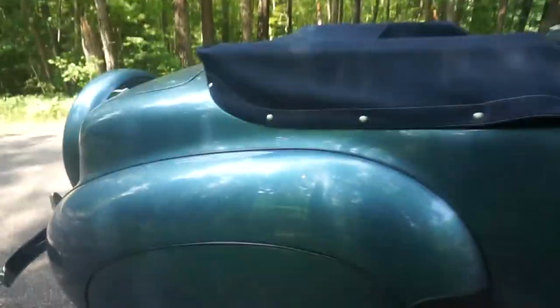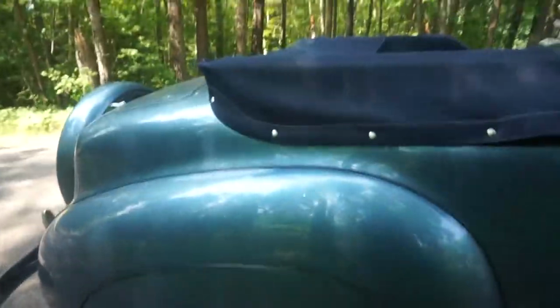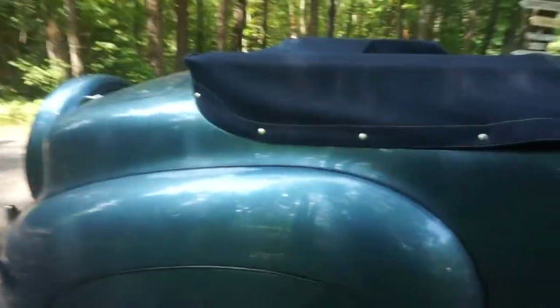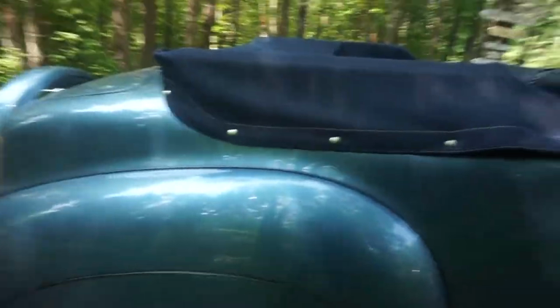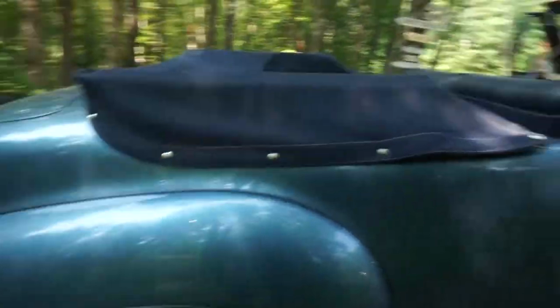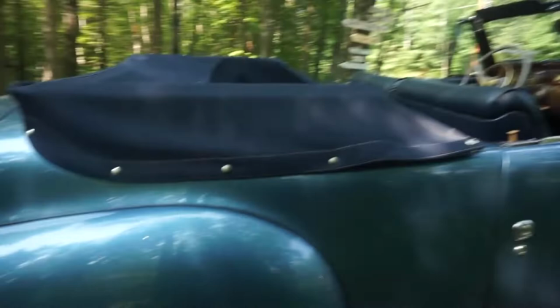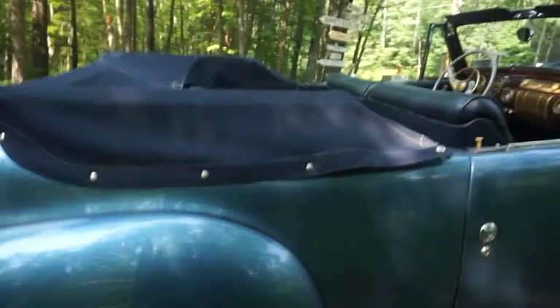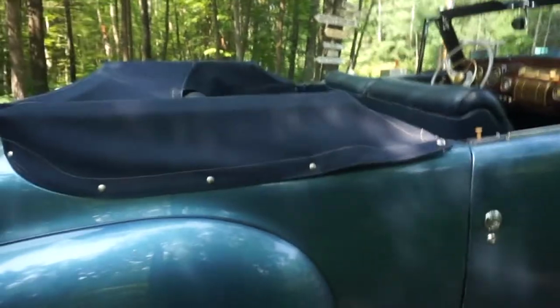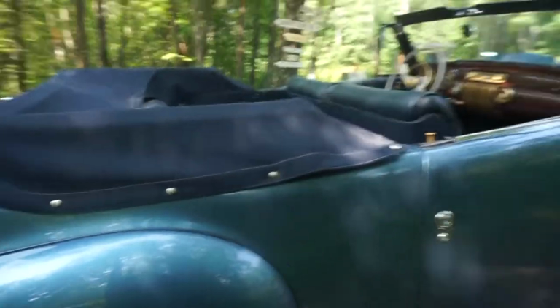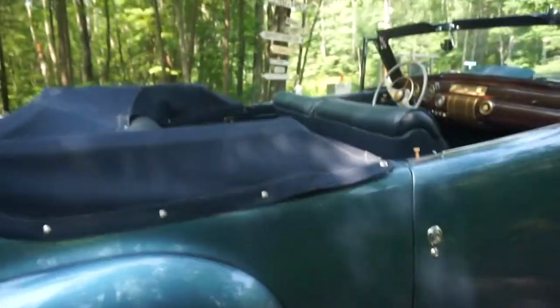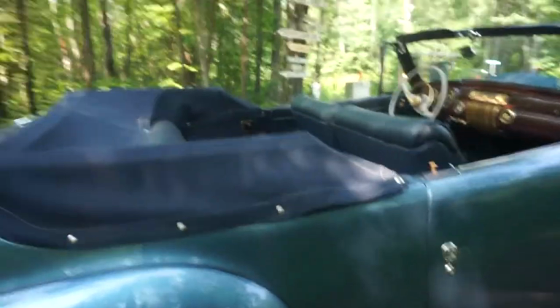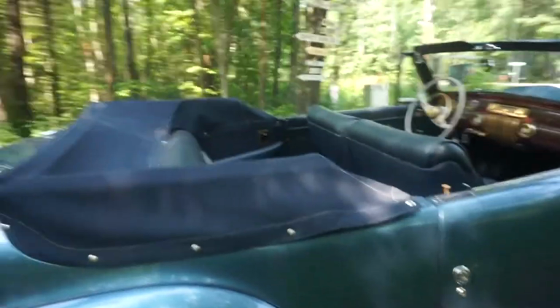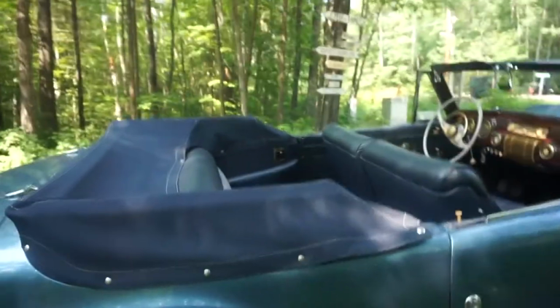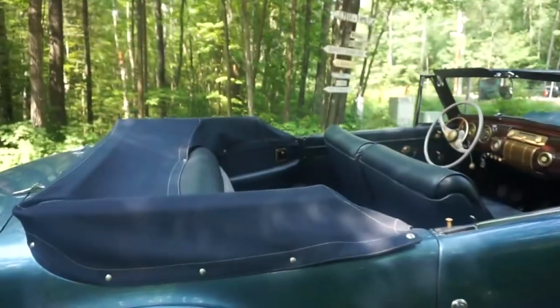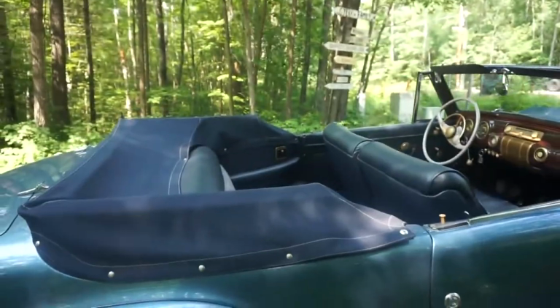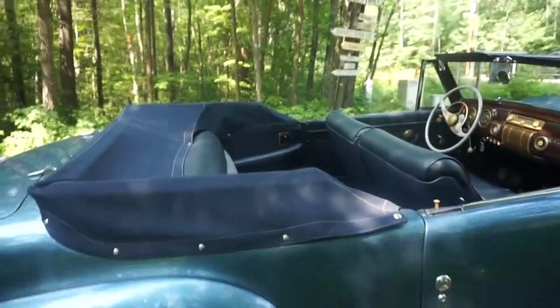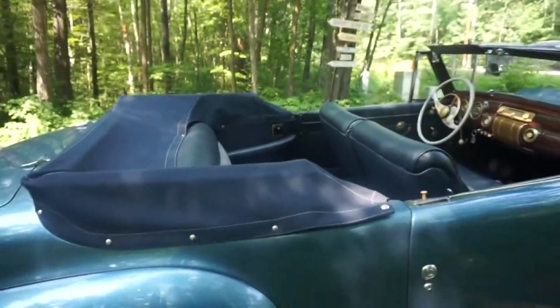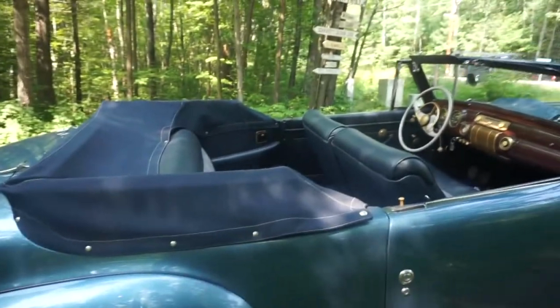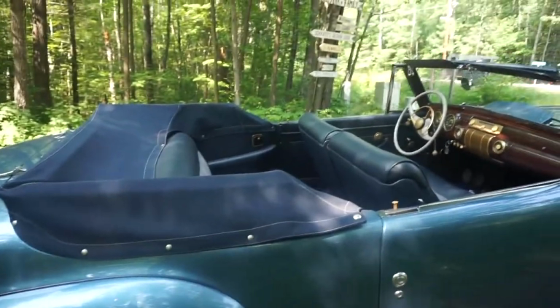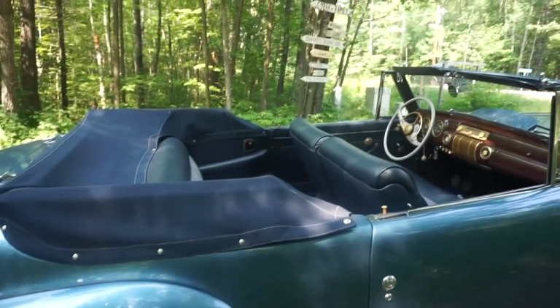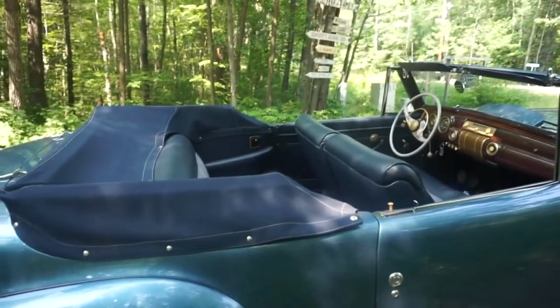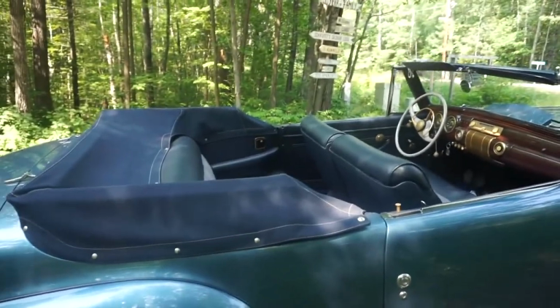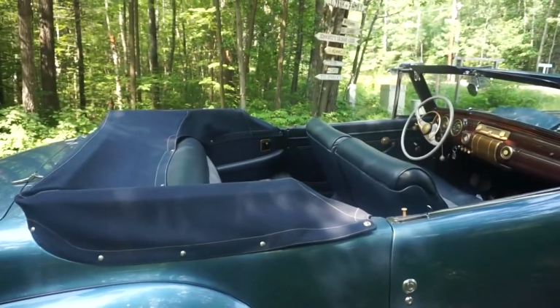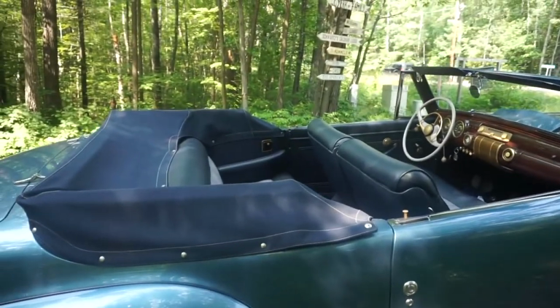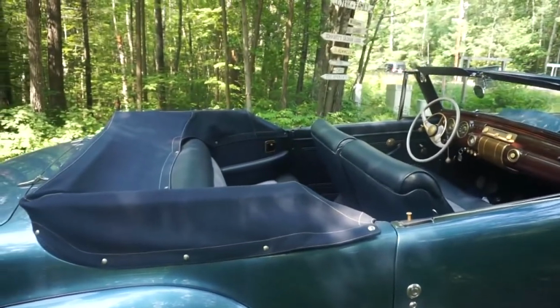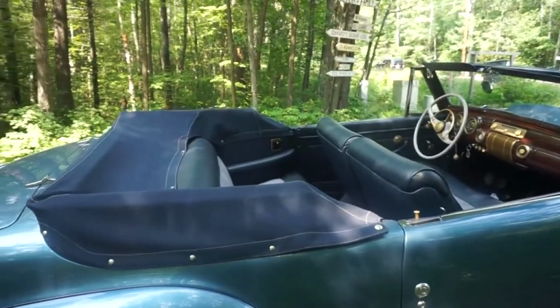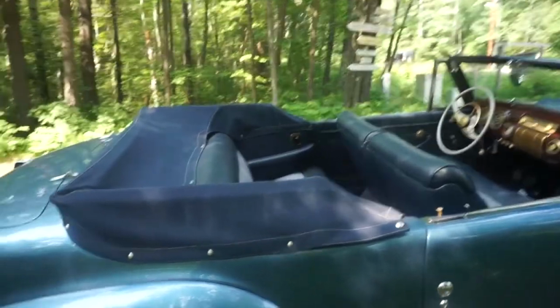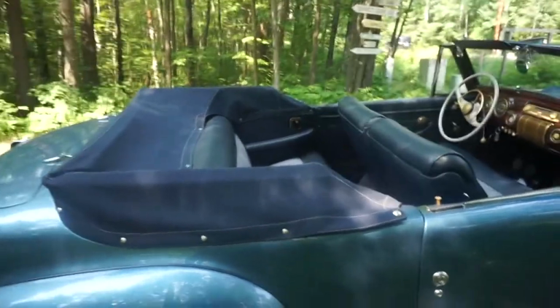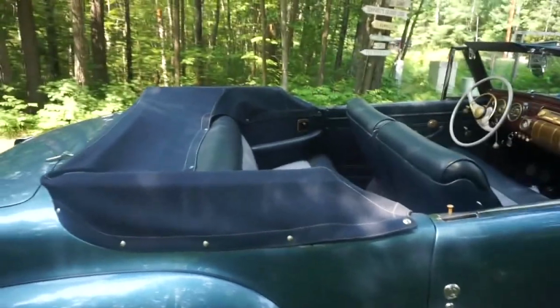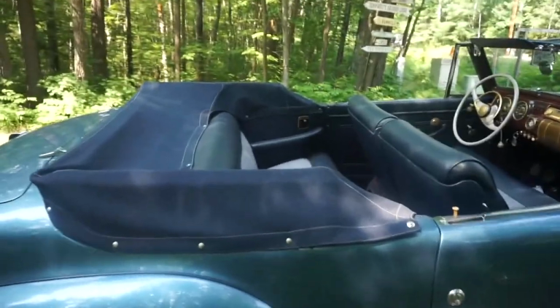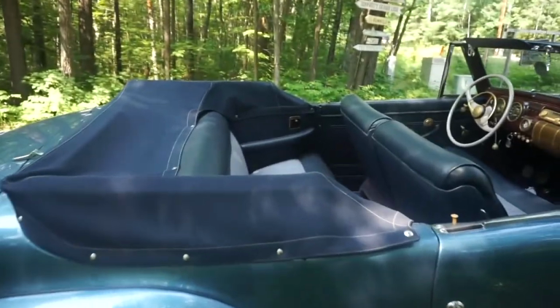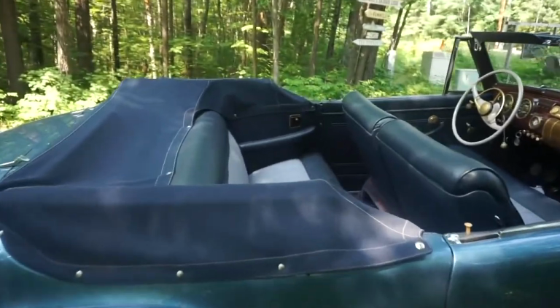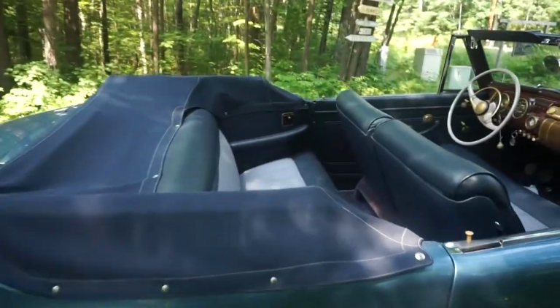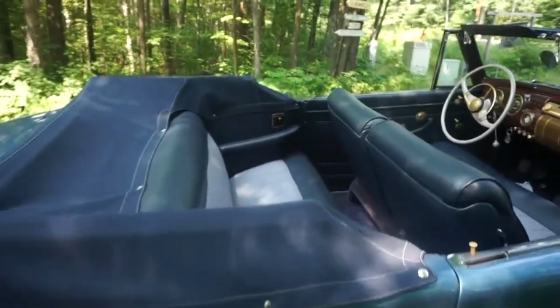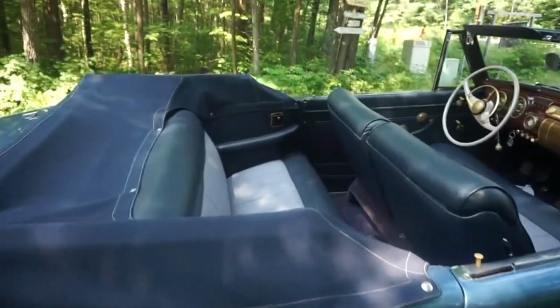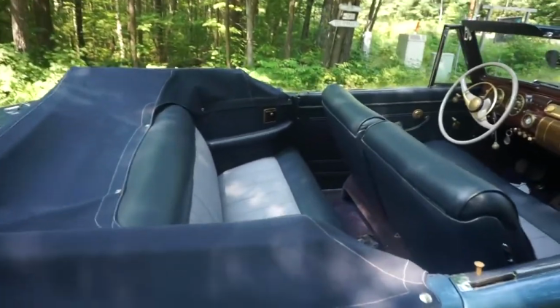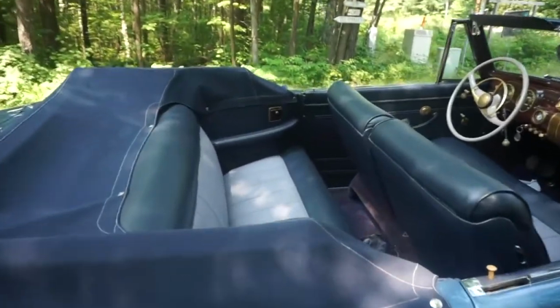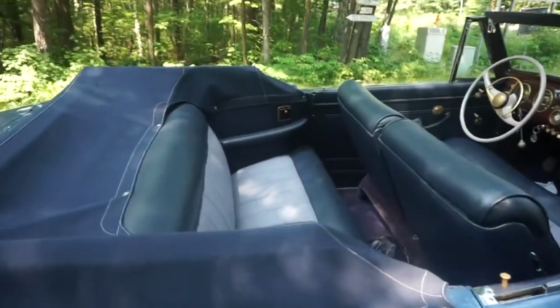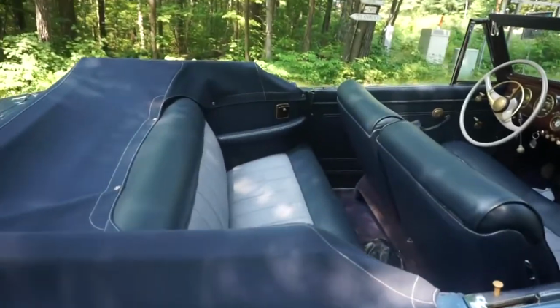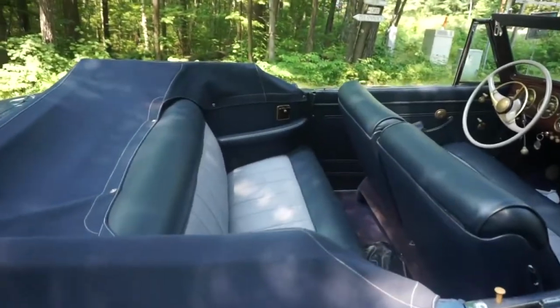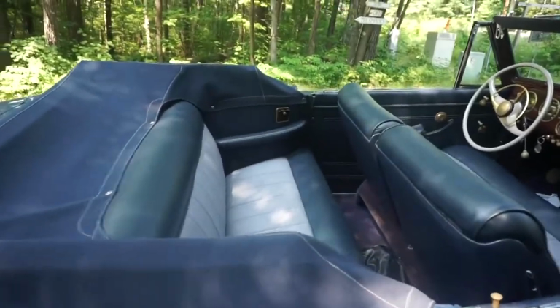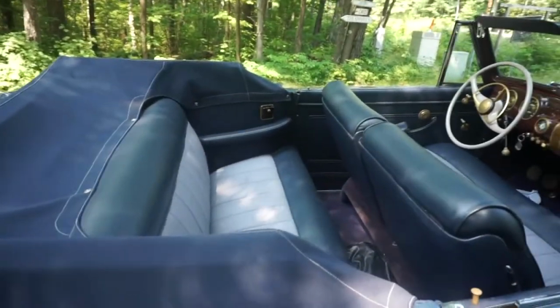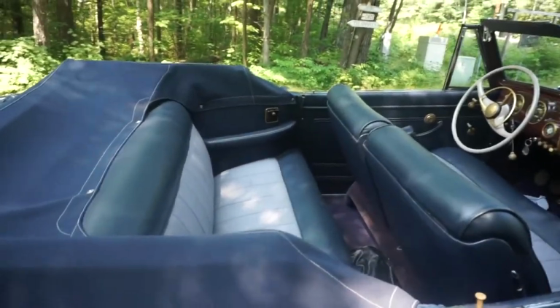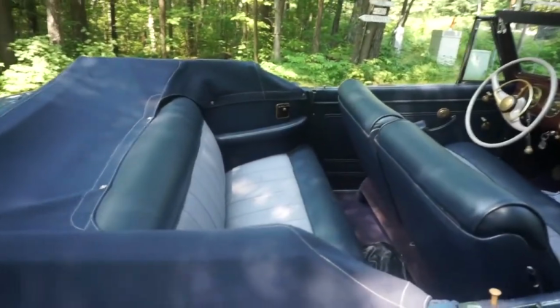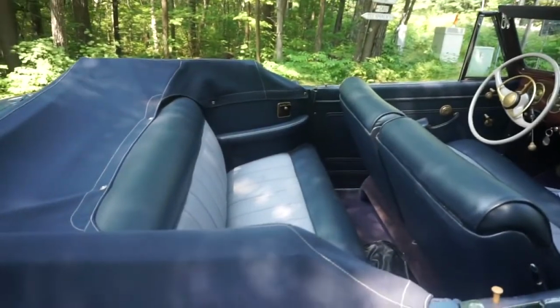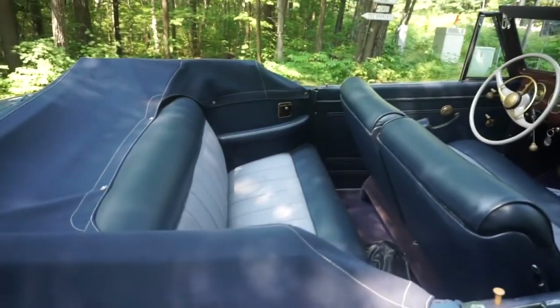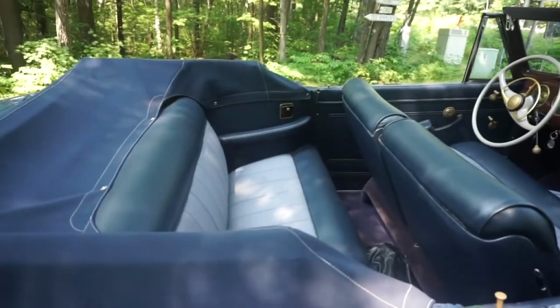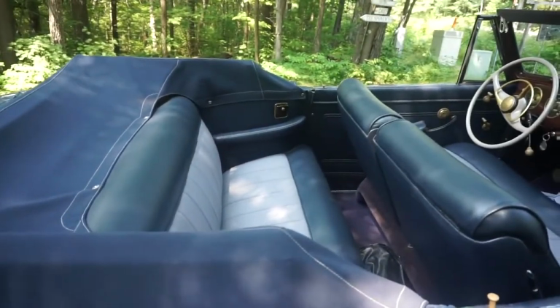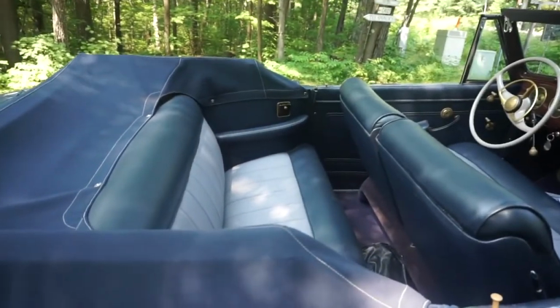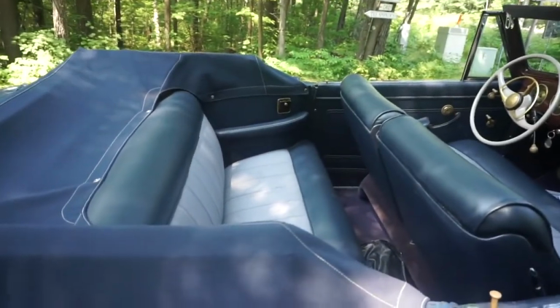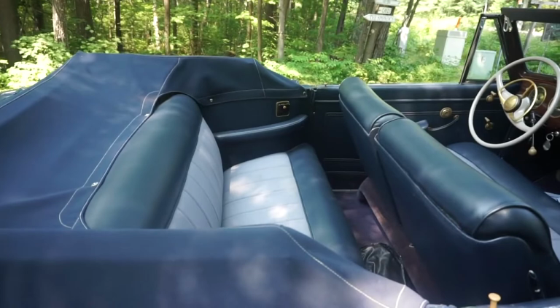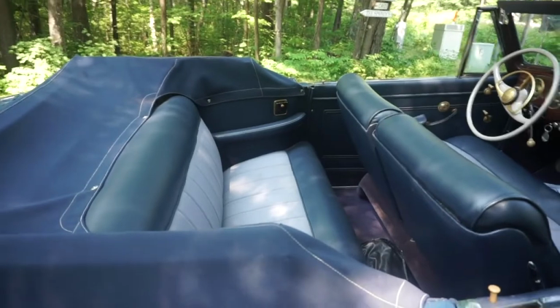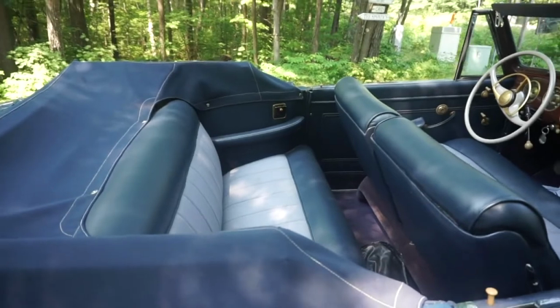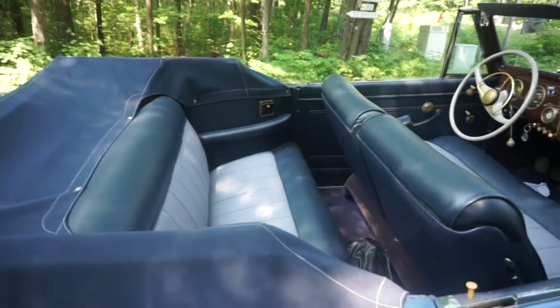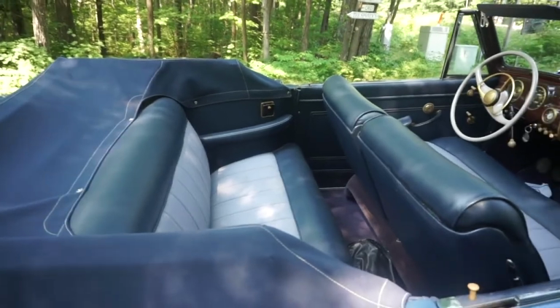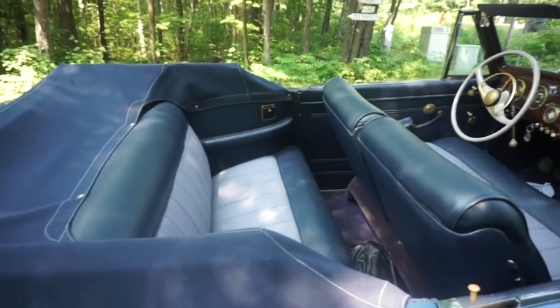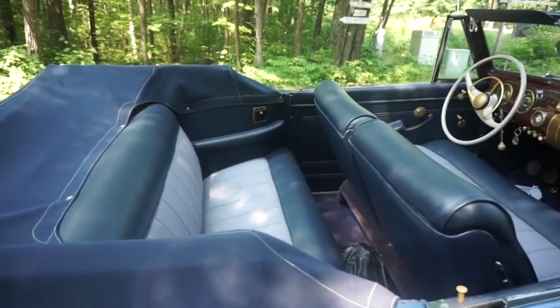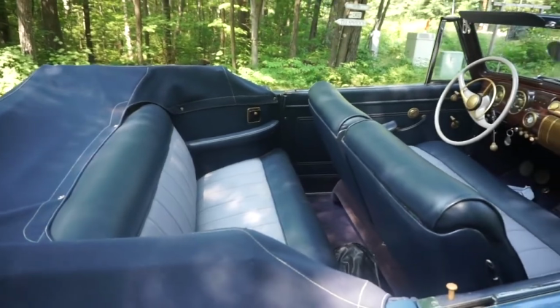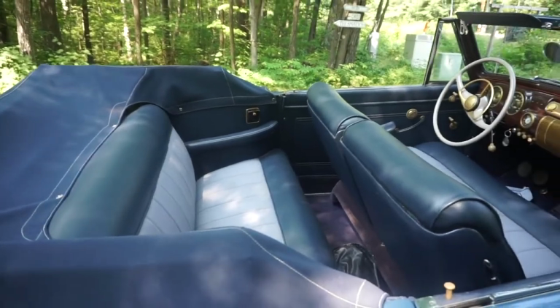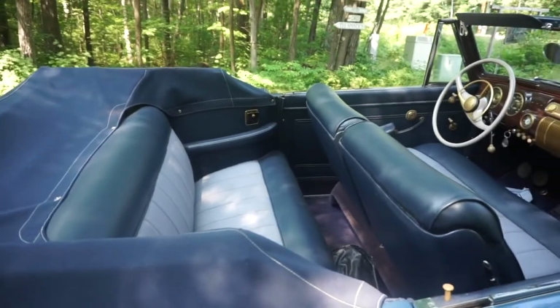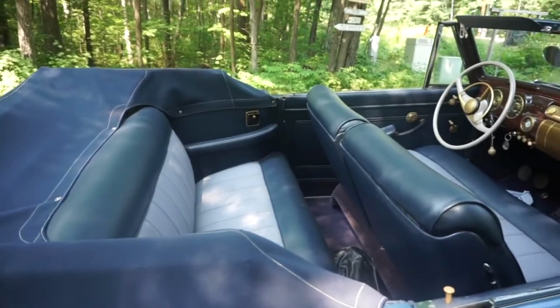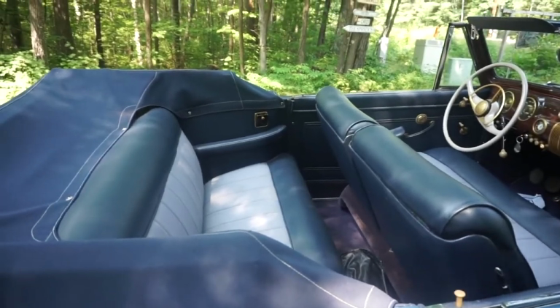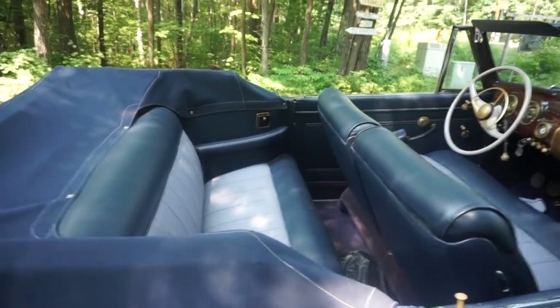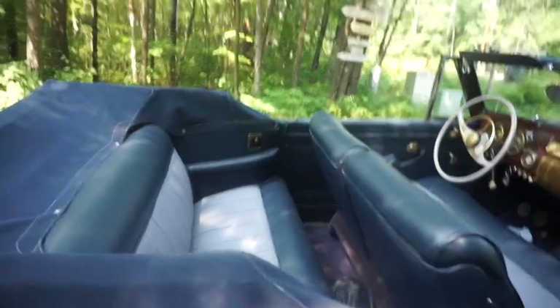It's a very expensive car, sold to important celebrities and diplomatic figures — the kind of car you'd expect to see FDR riding around in.